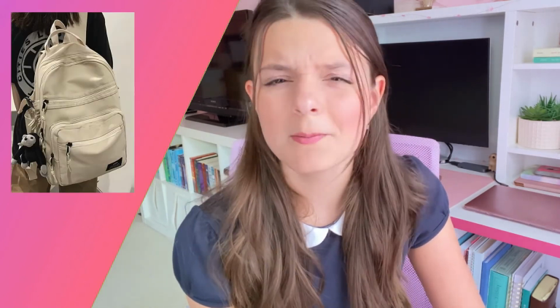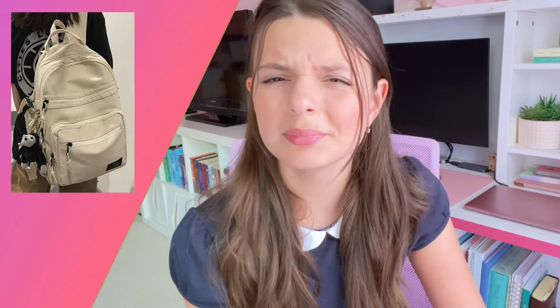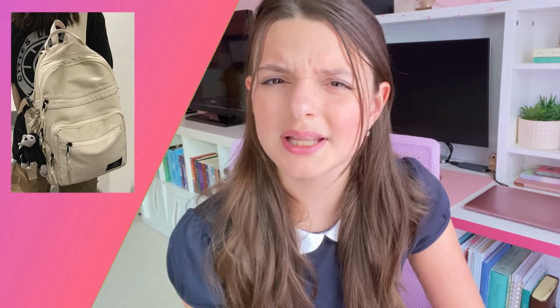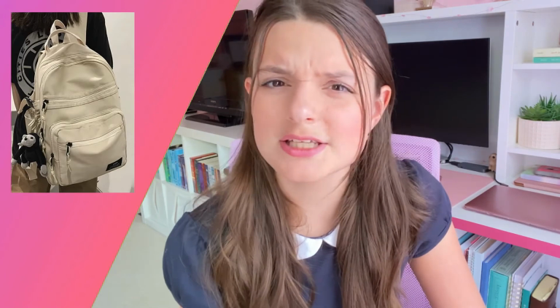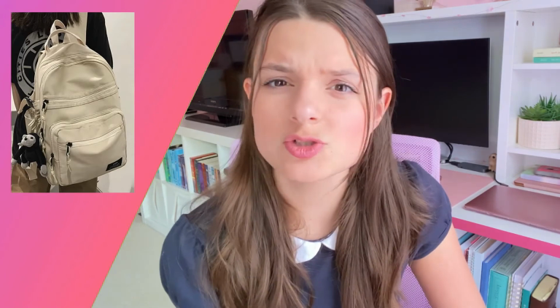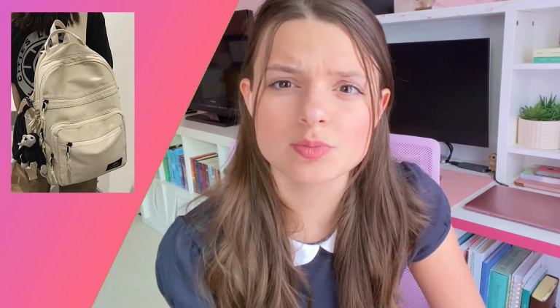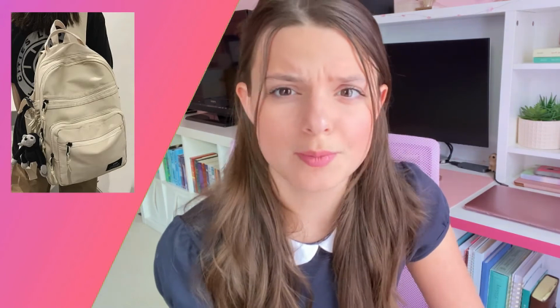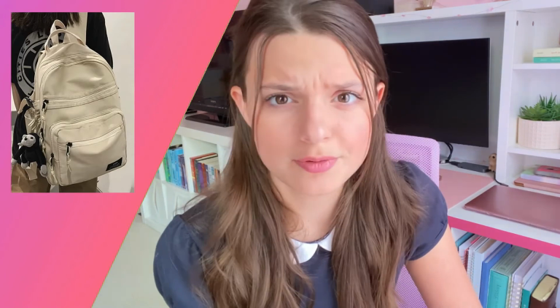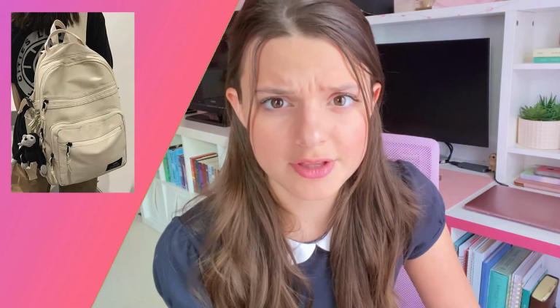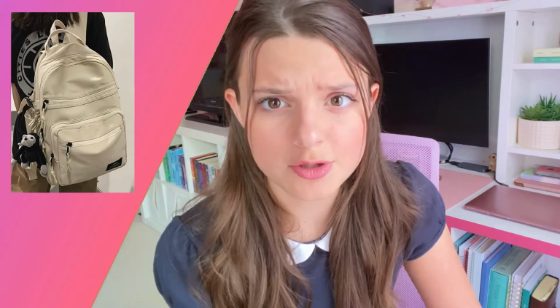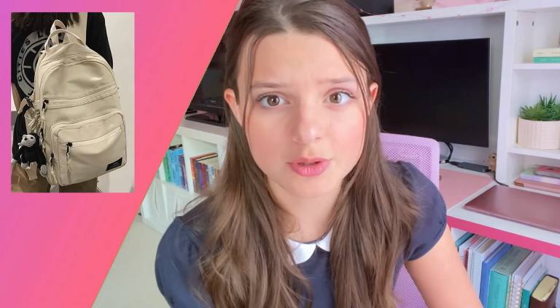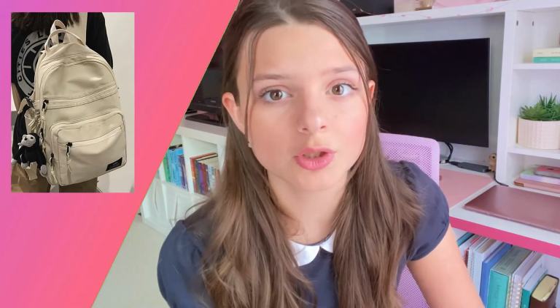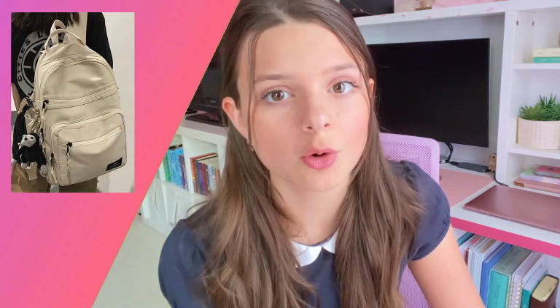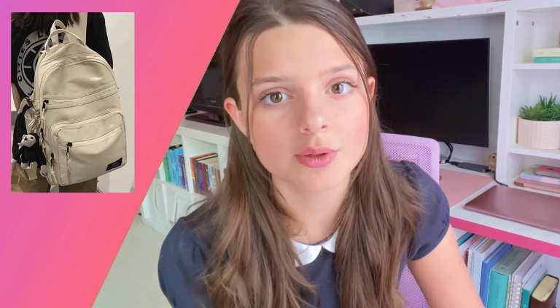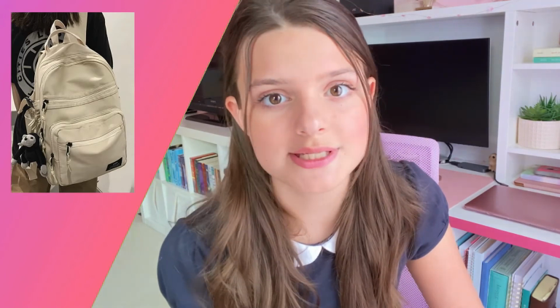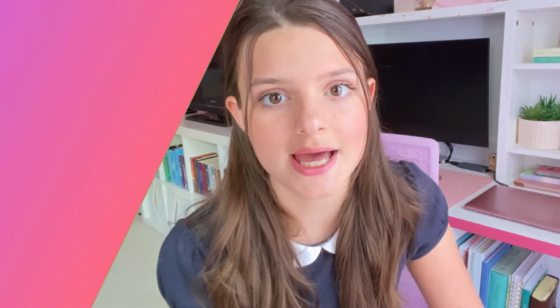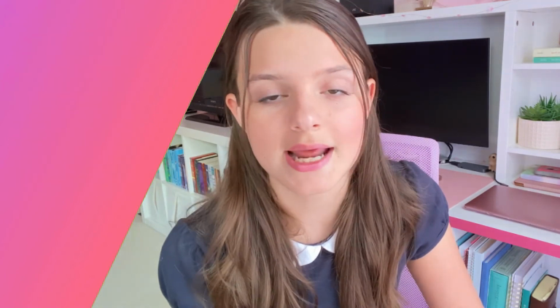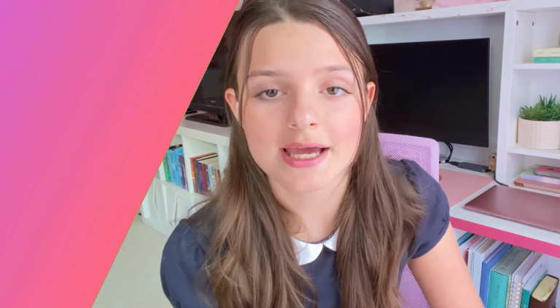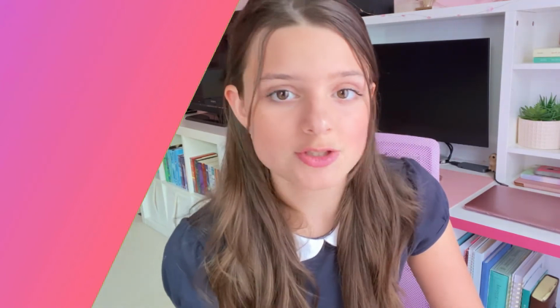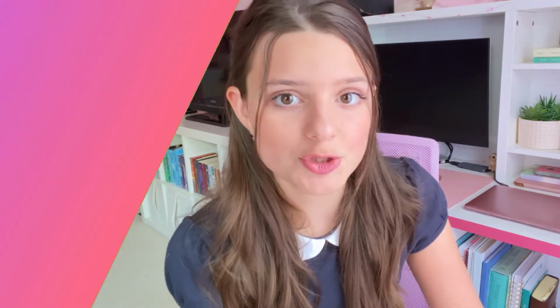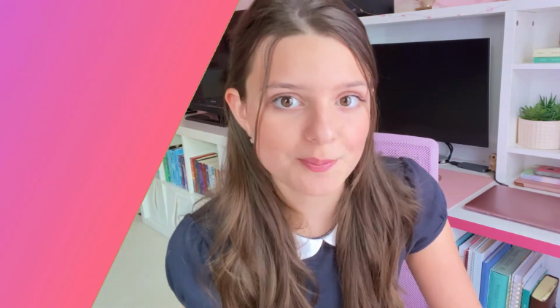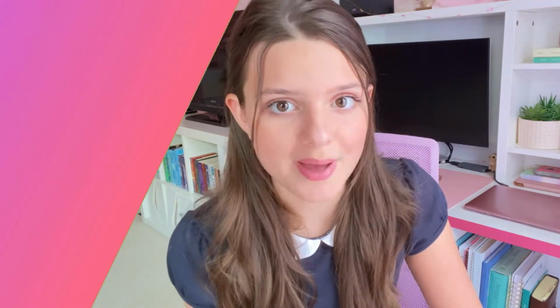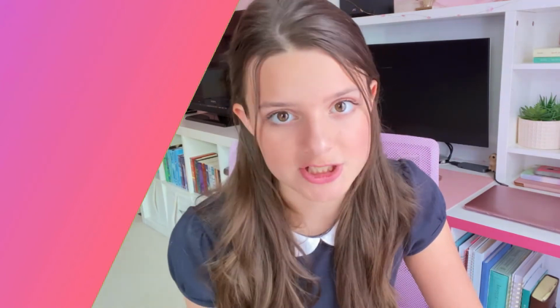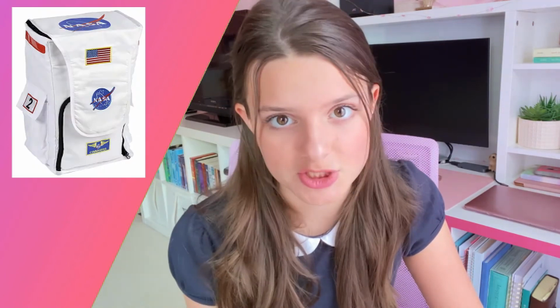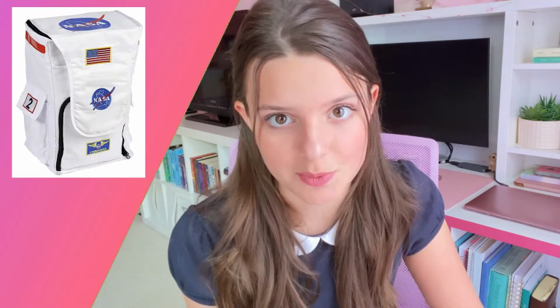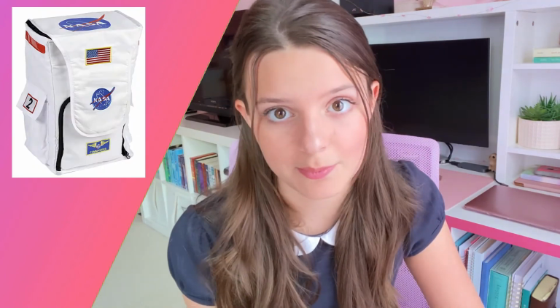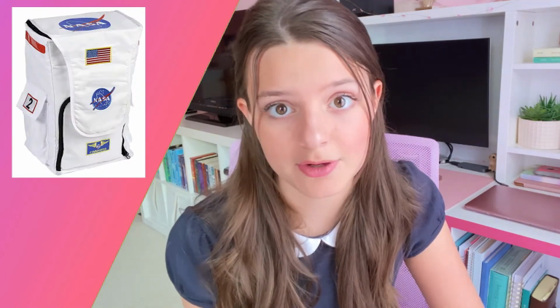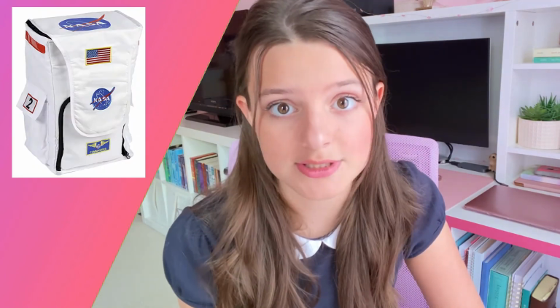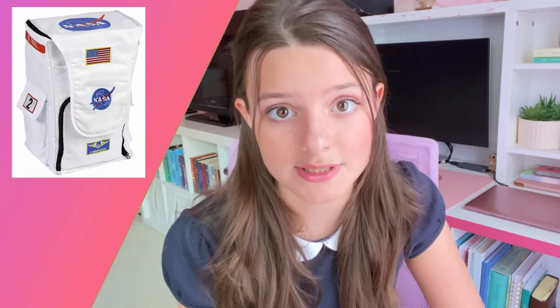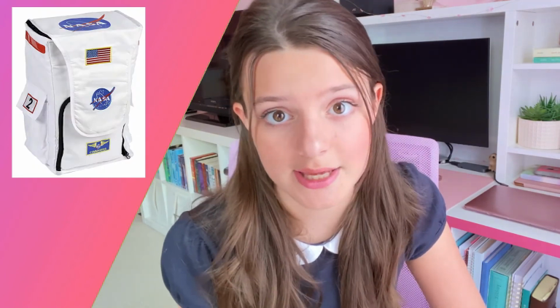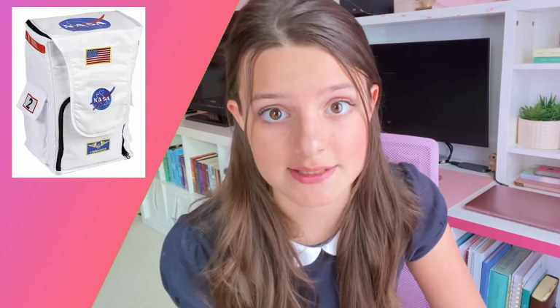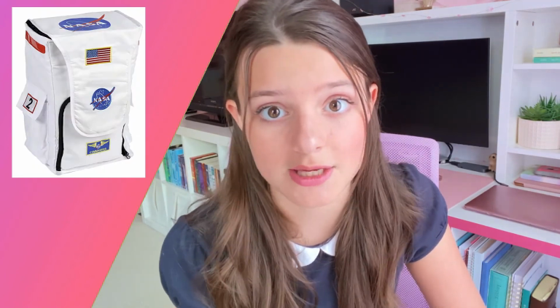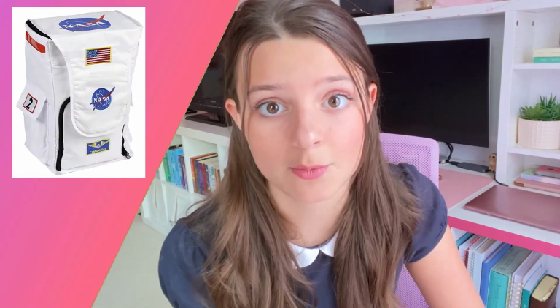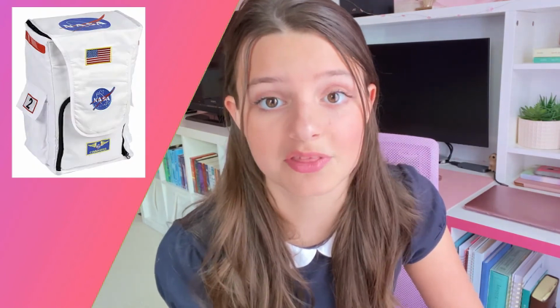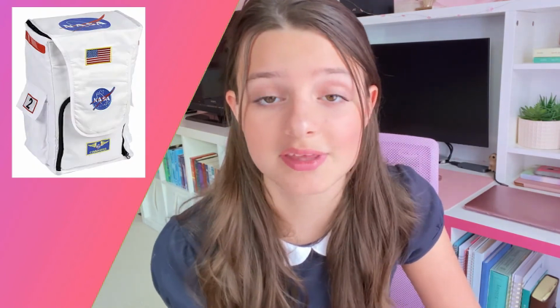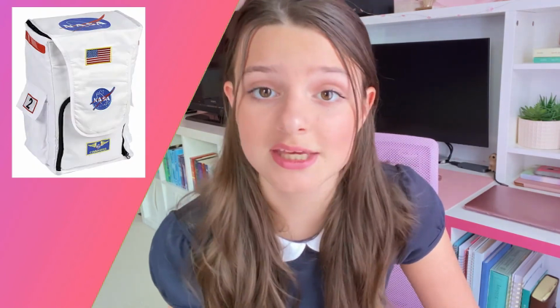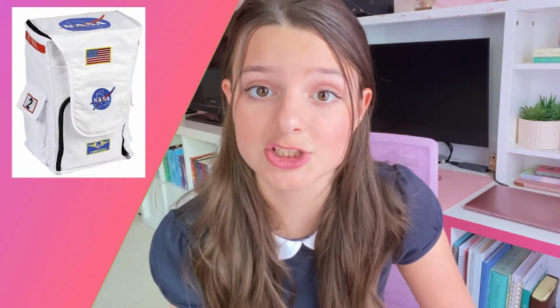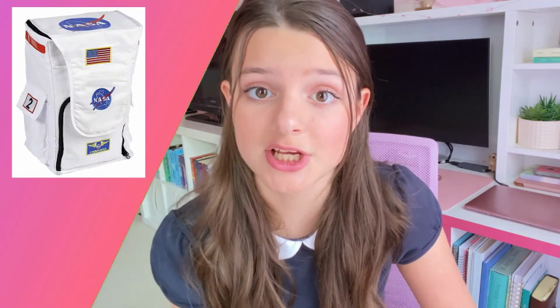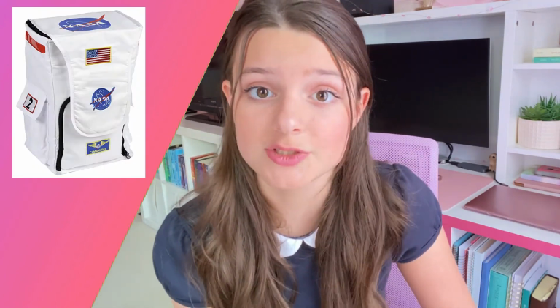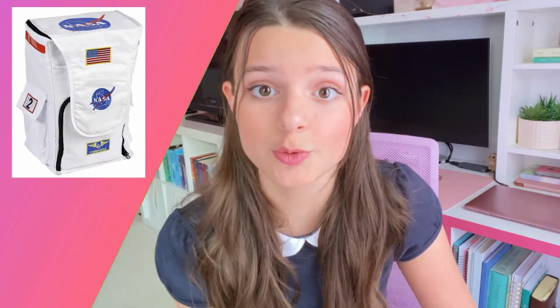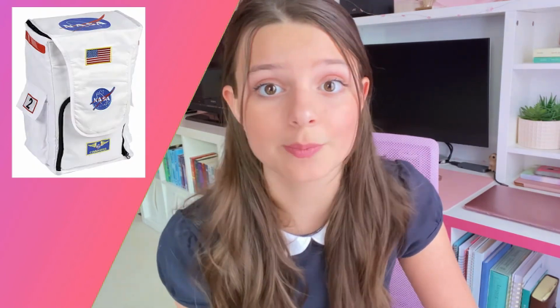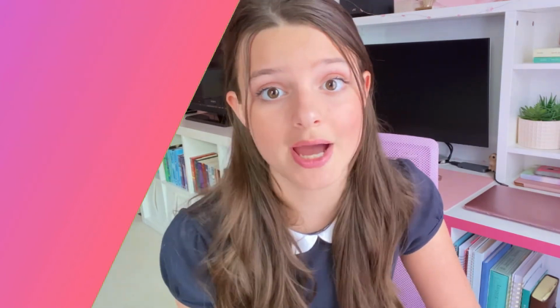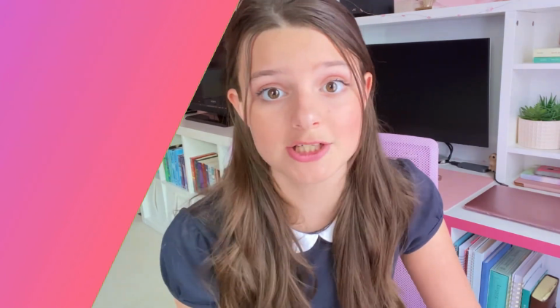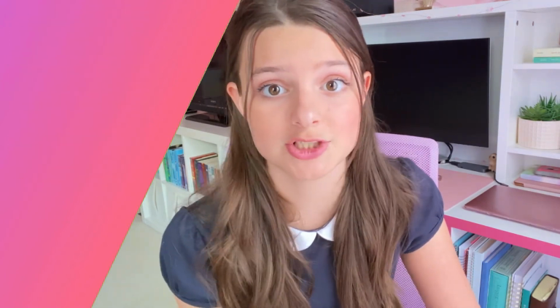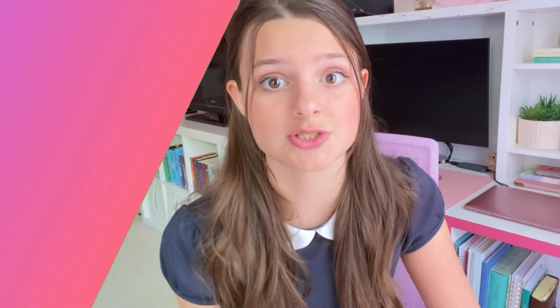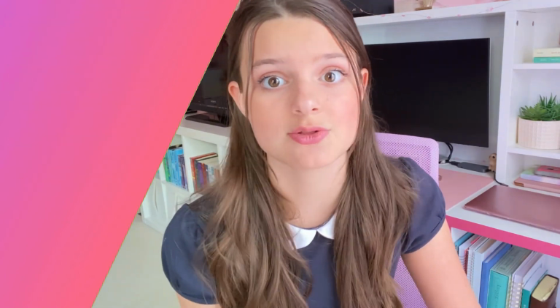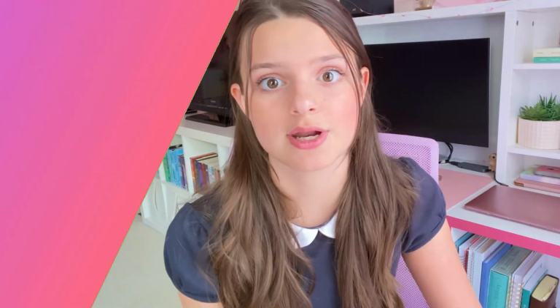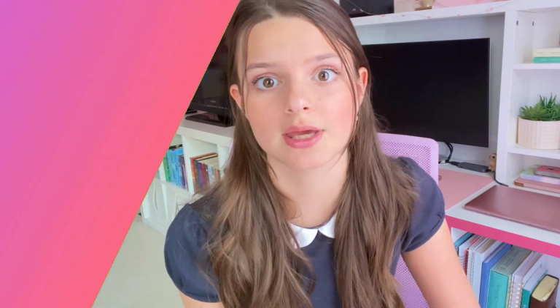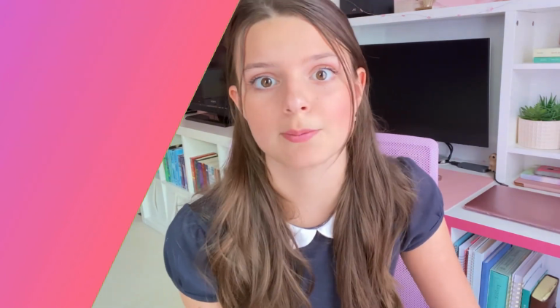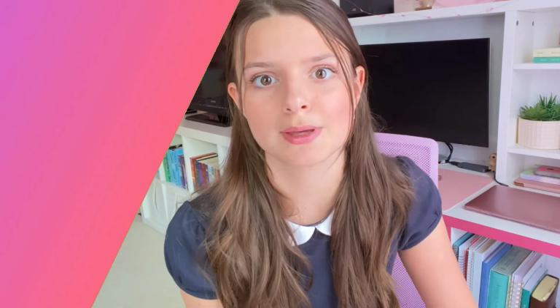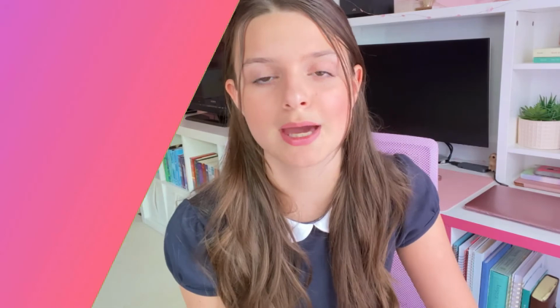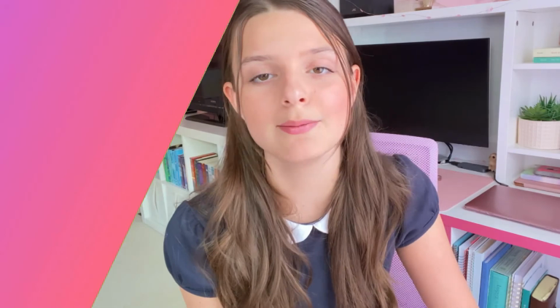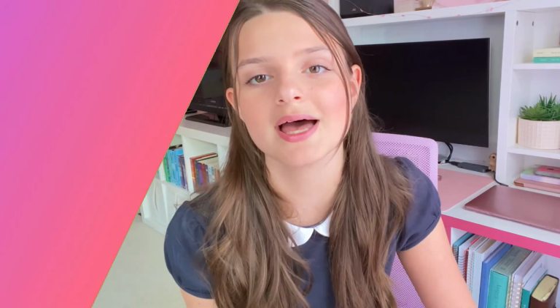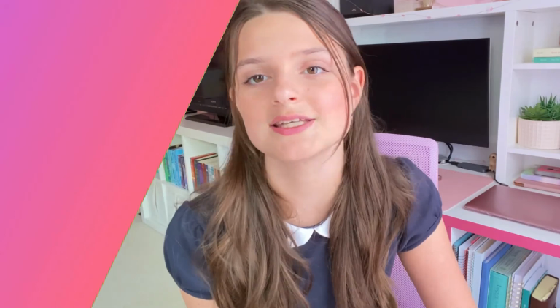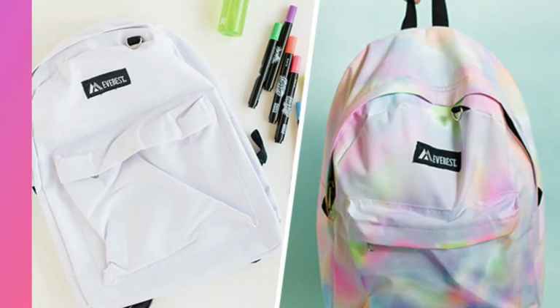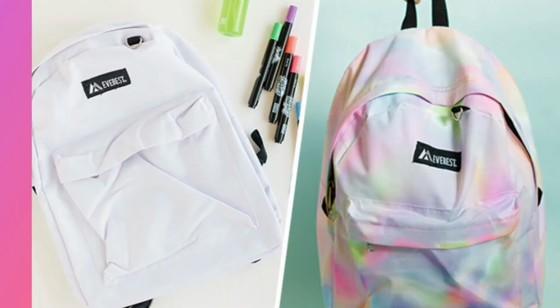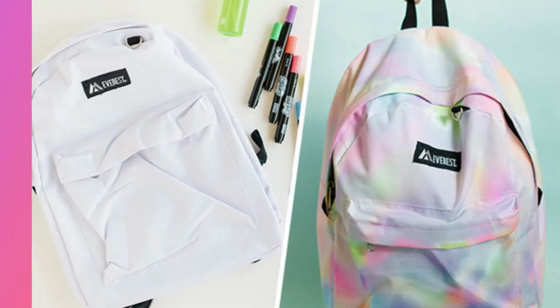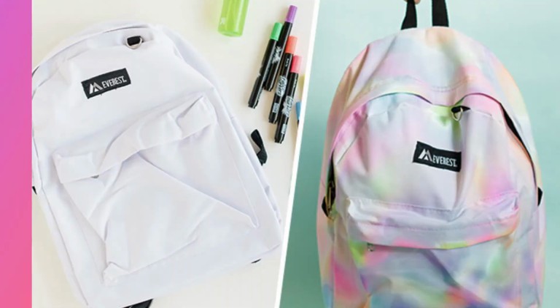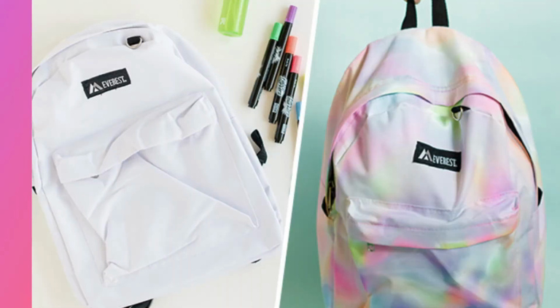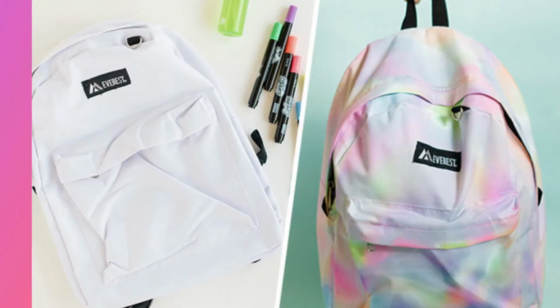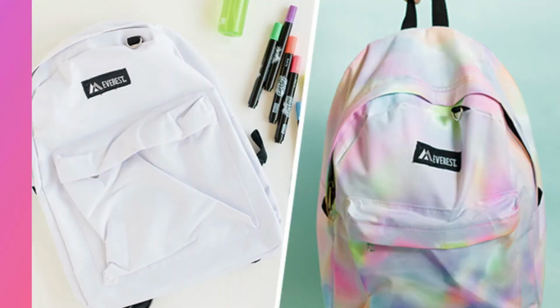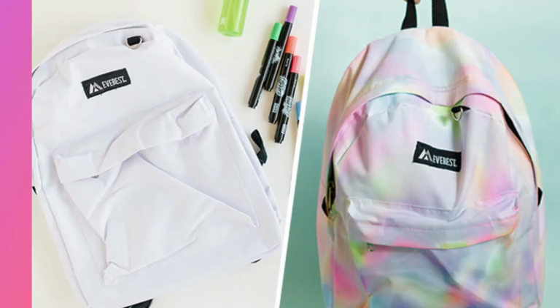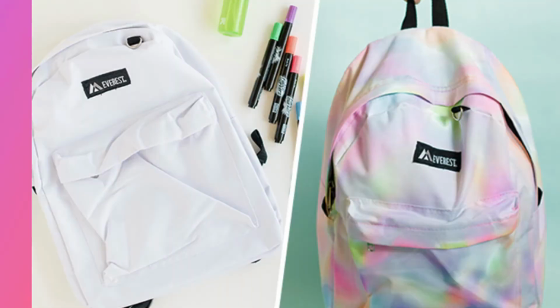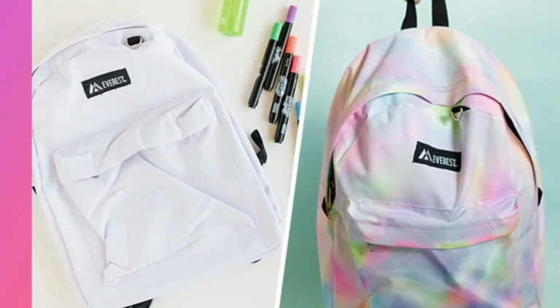Plus, remember that you can always add extra magic by personalizing your backpack with keychains or patches so that it can become as unique as you are.